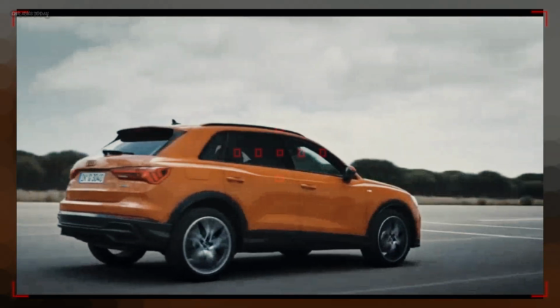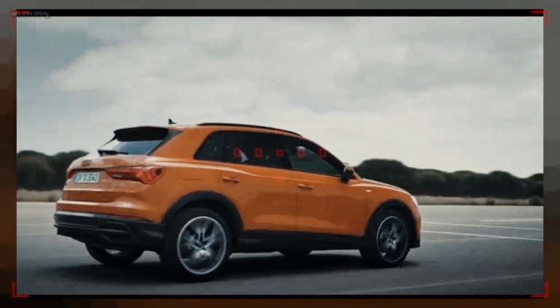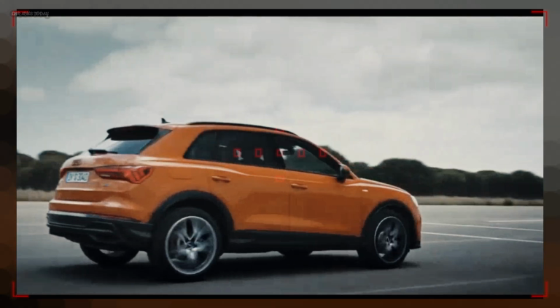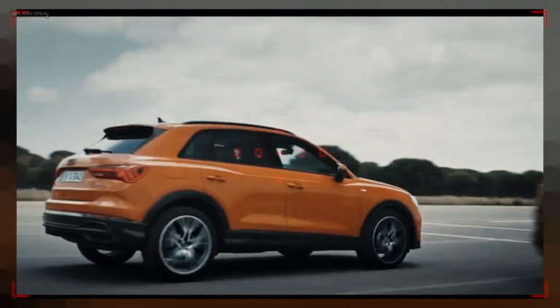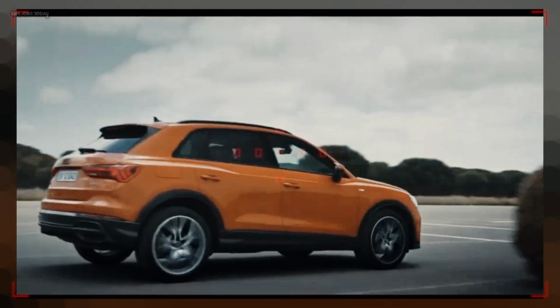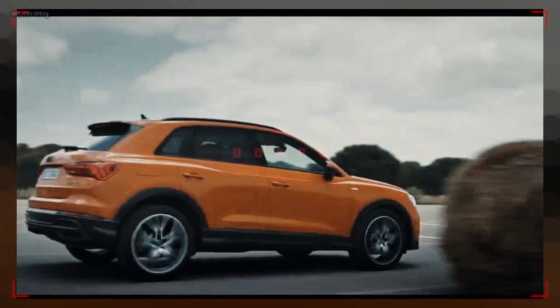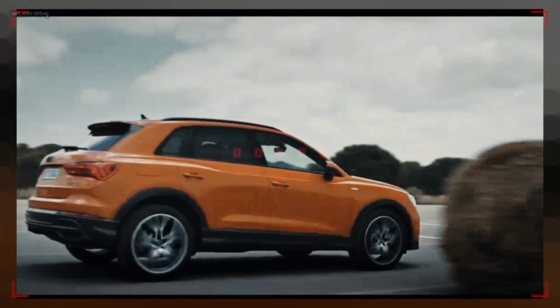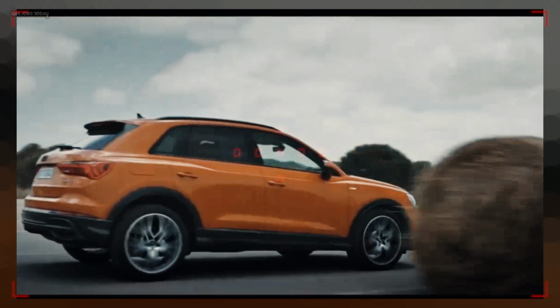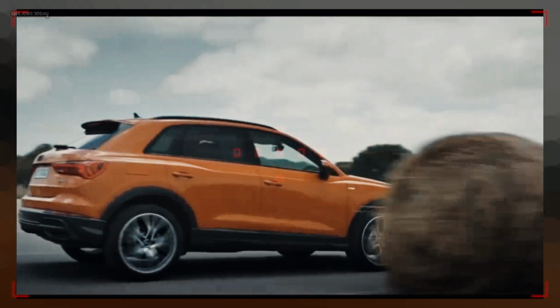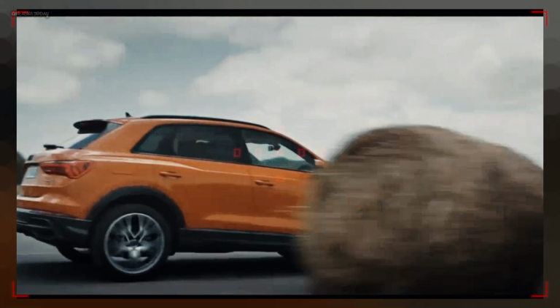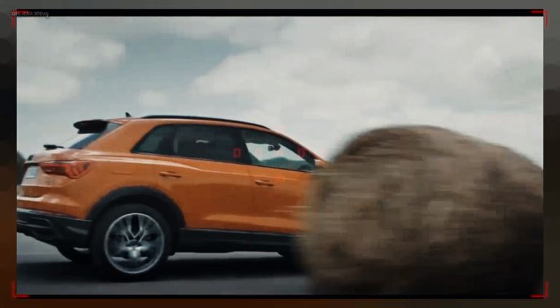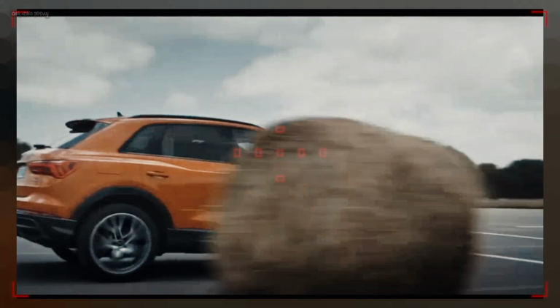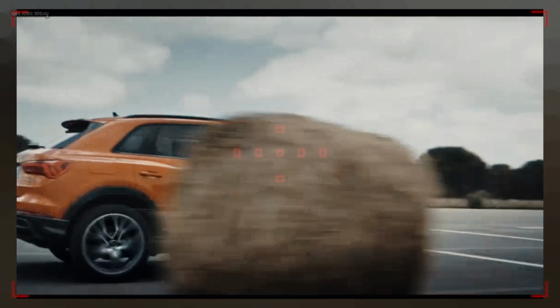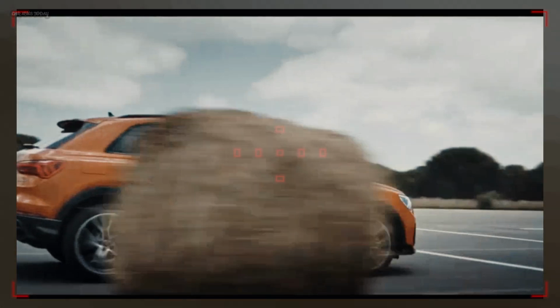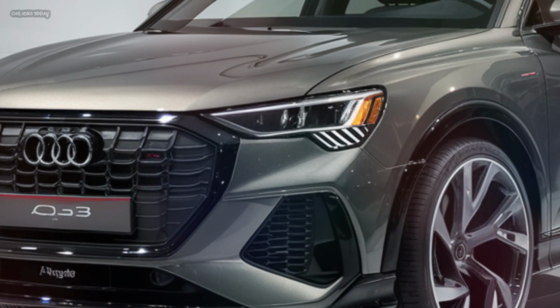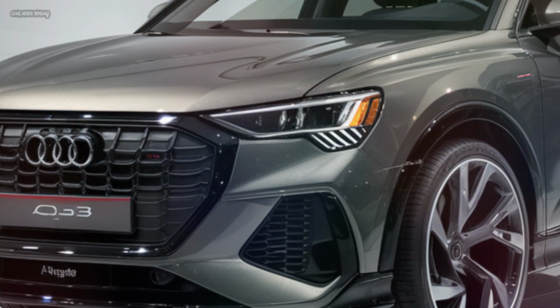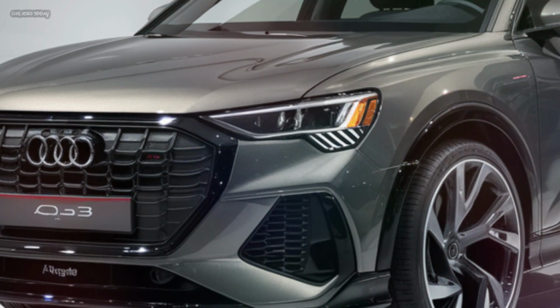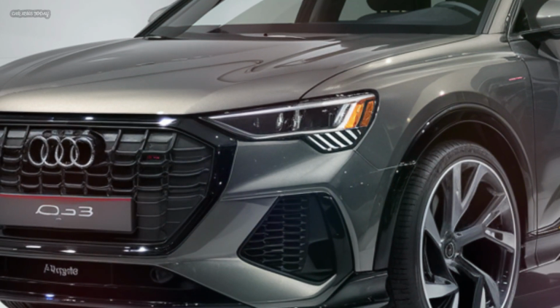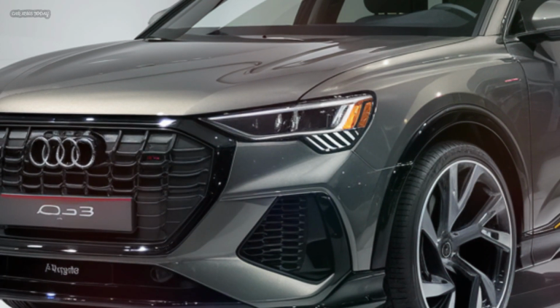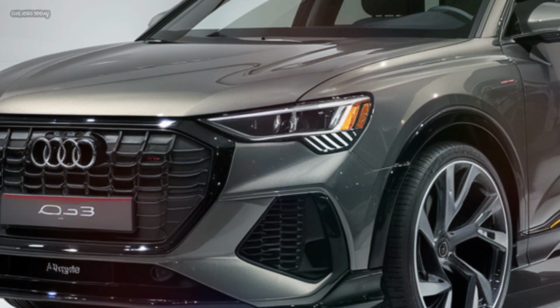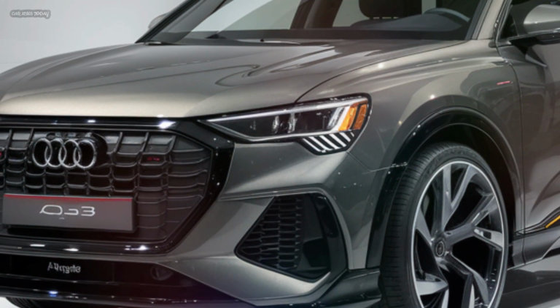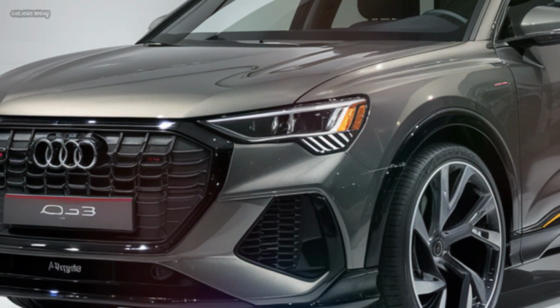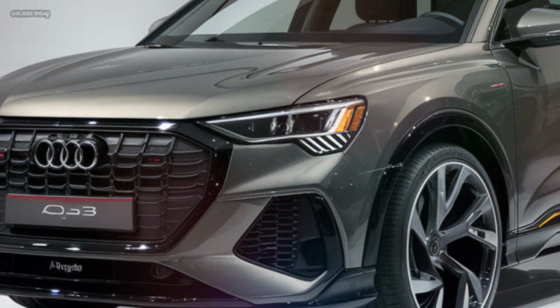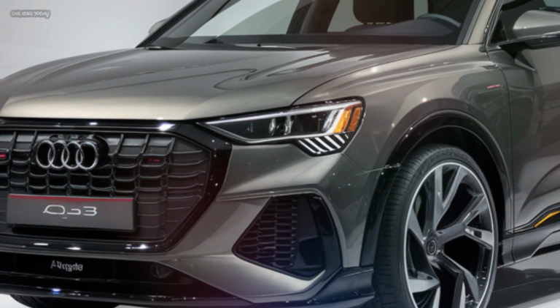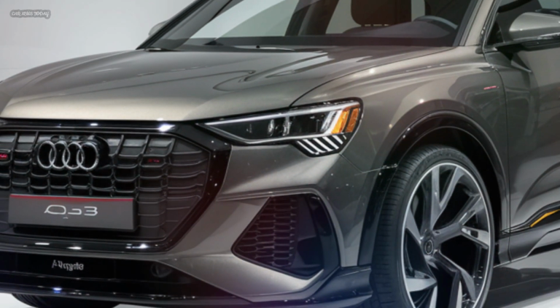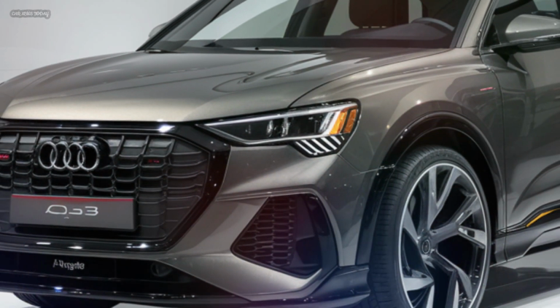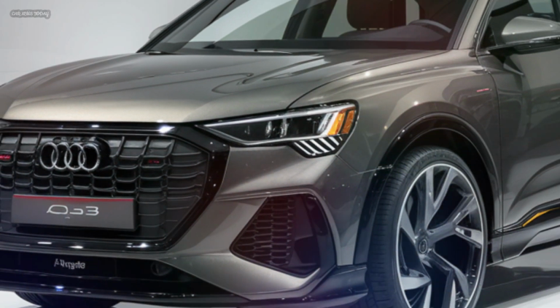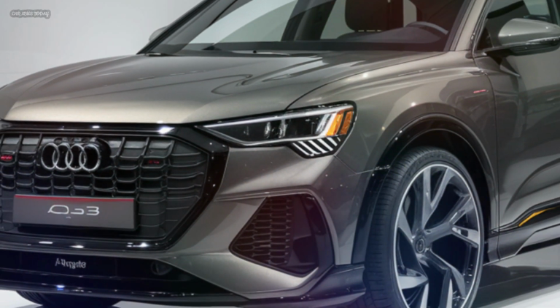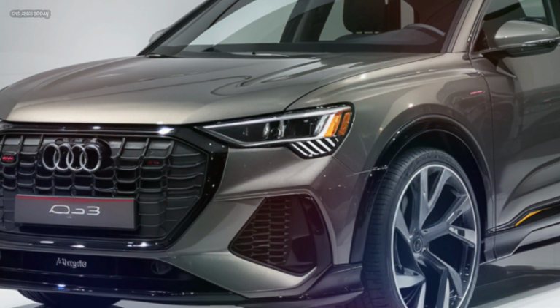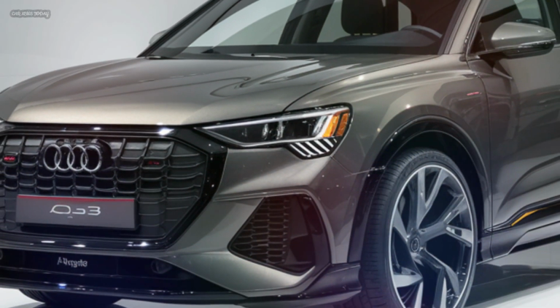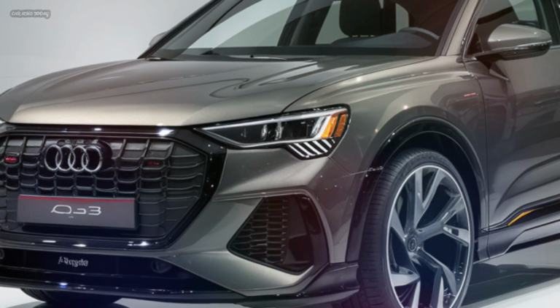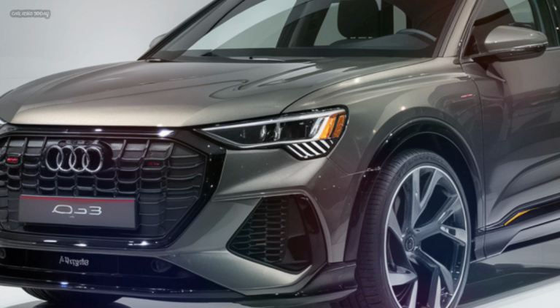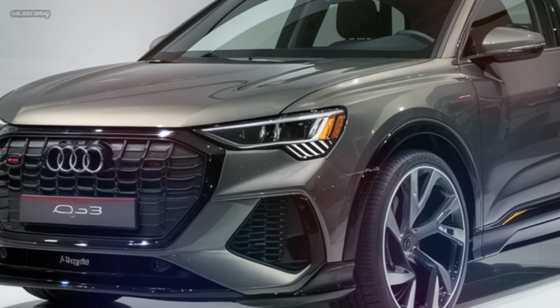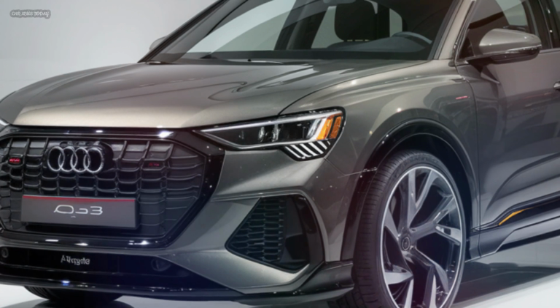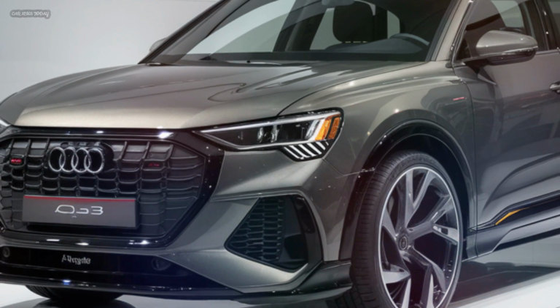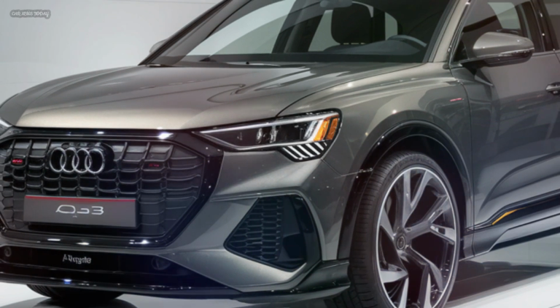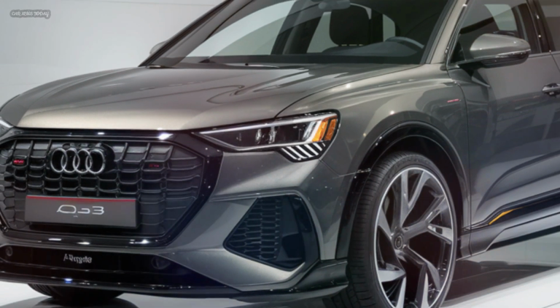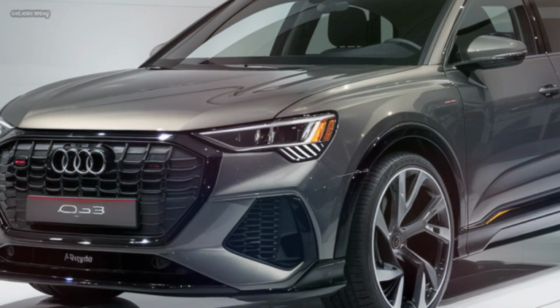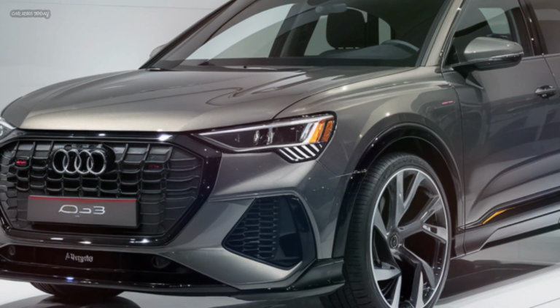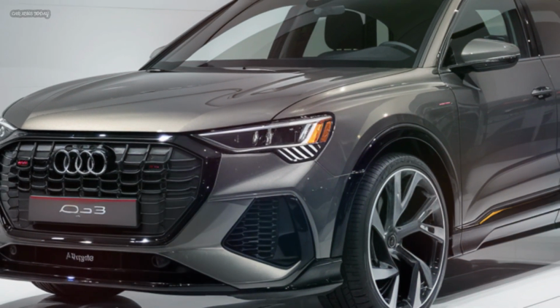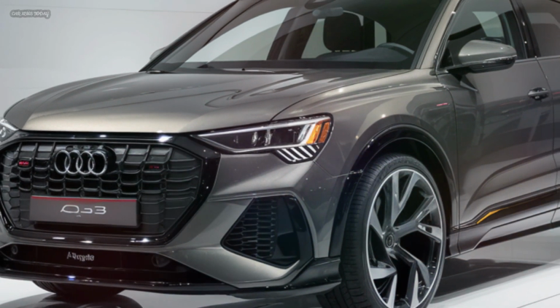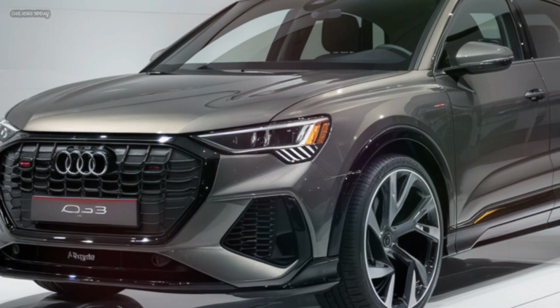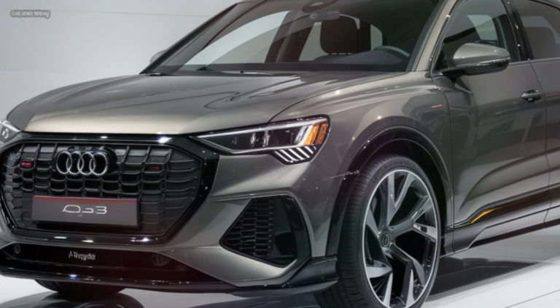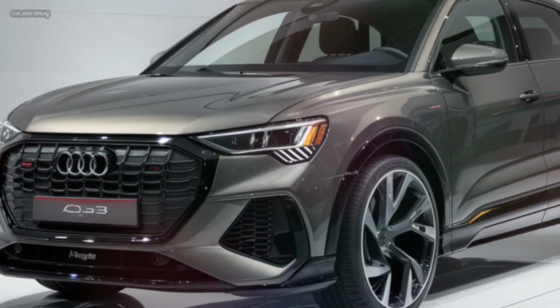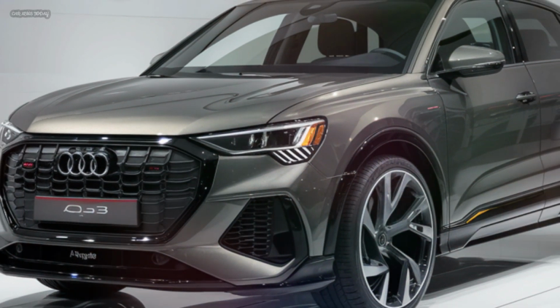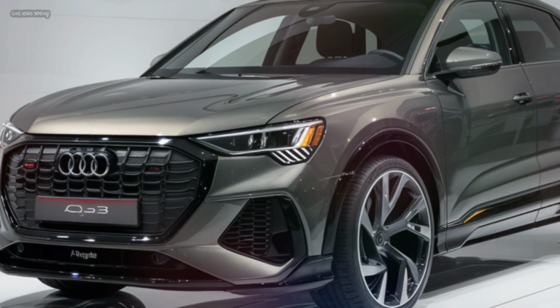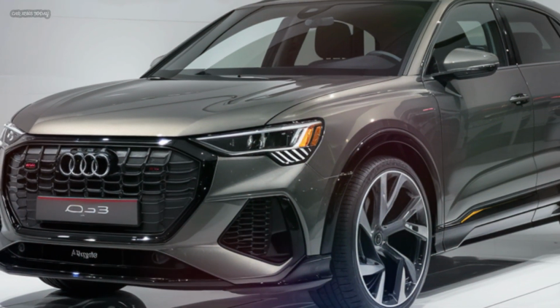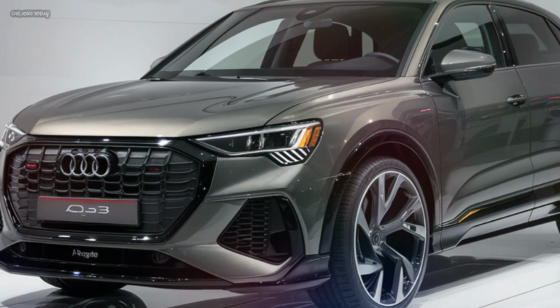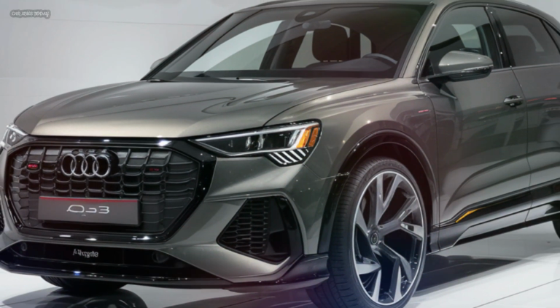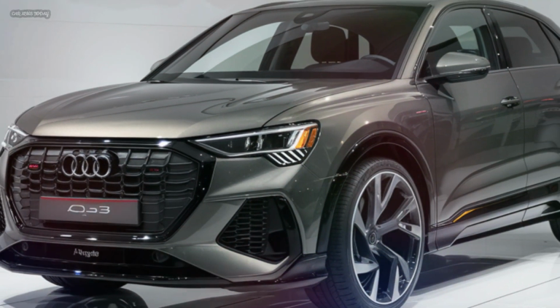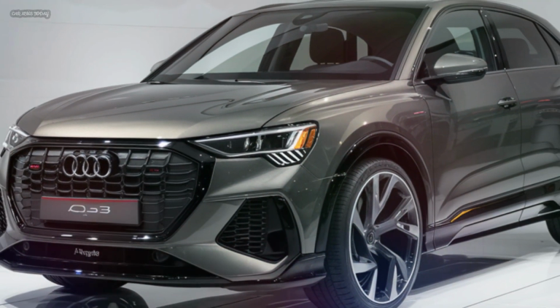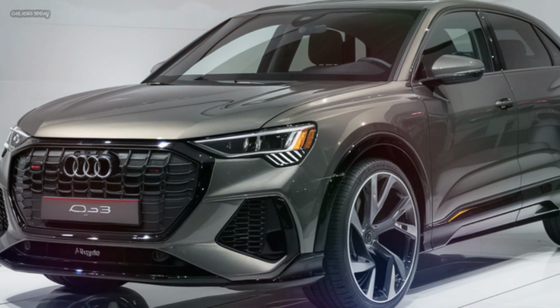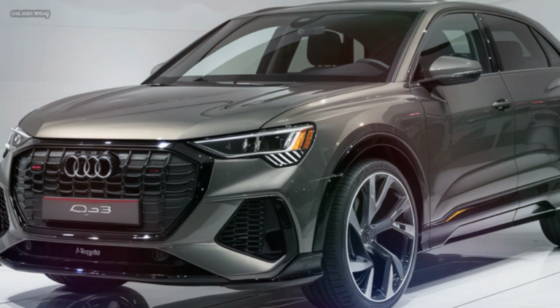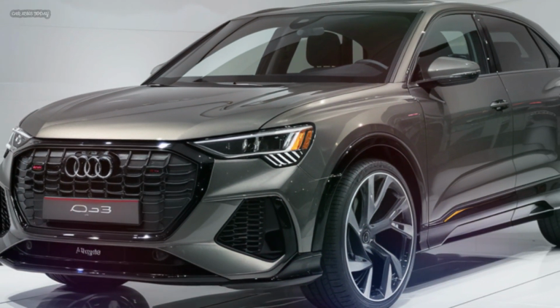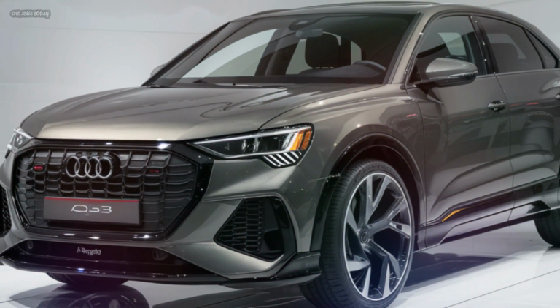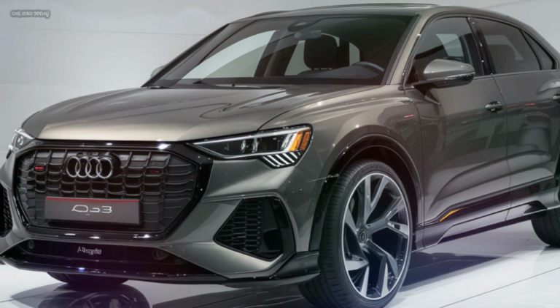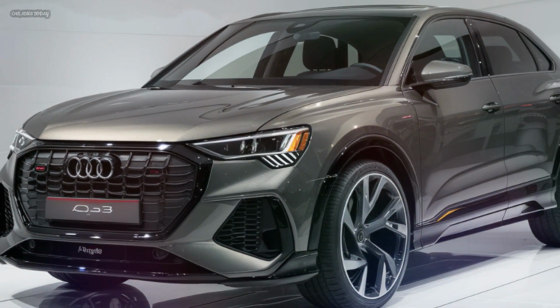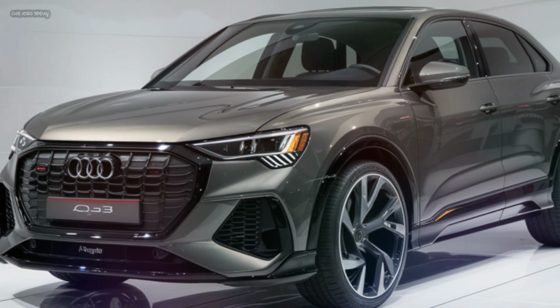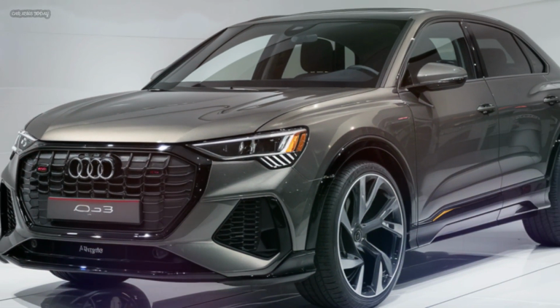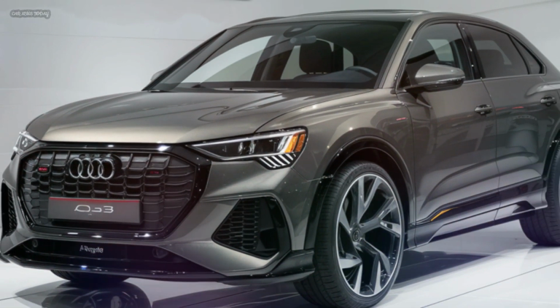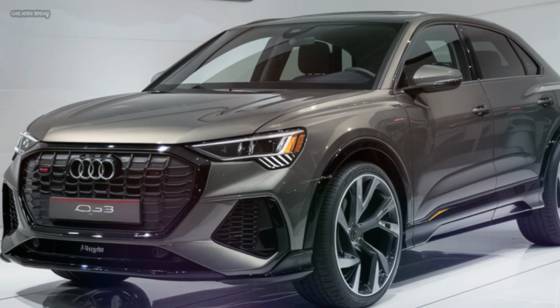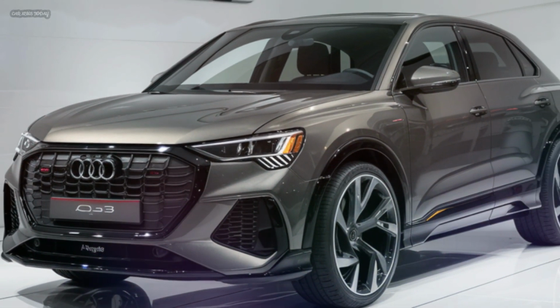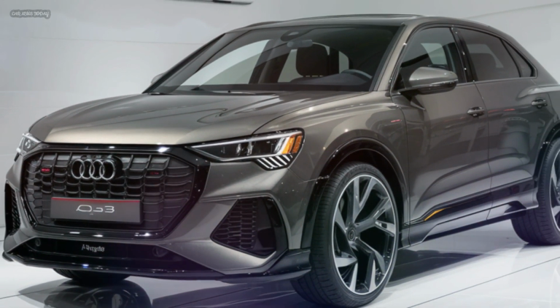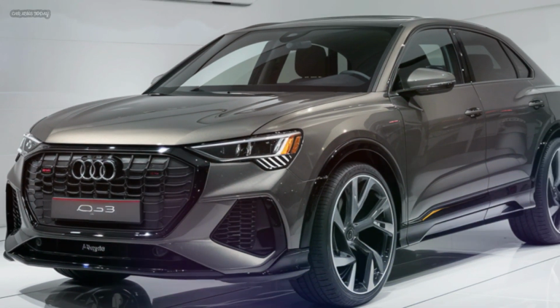Additionally, the Q3's fuel efficiency has been improved, making it an economical choice for daily commutes and long journeys alike.